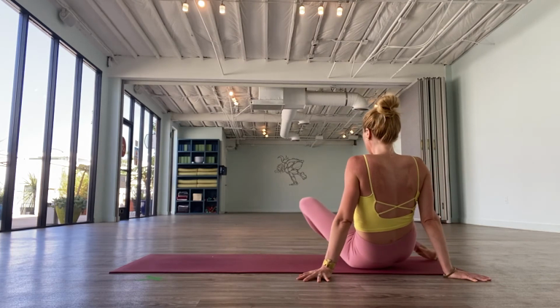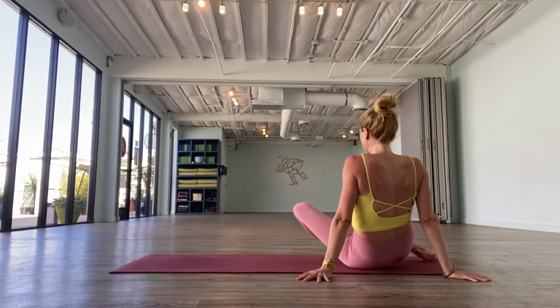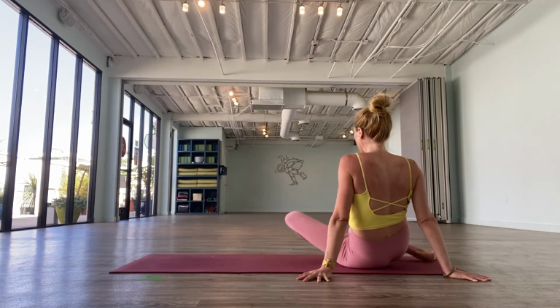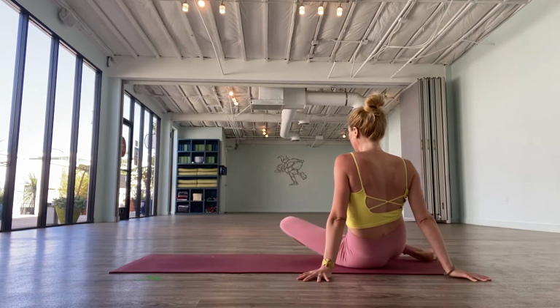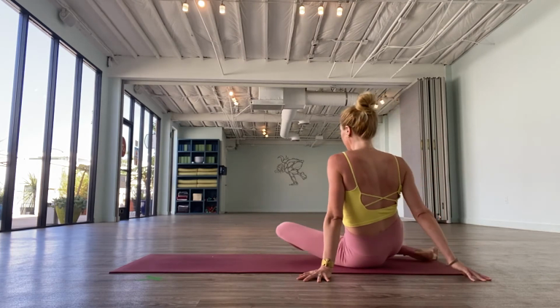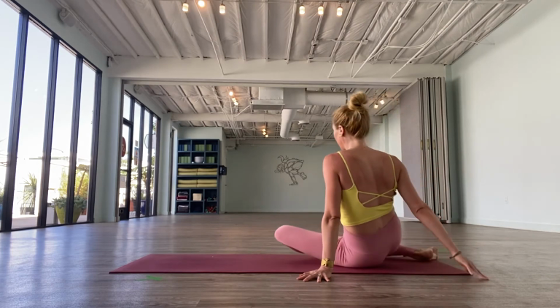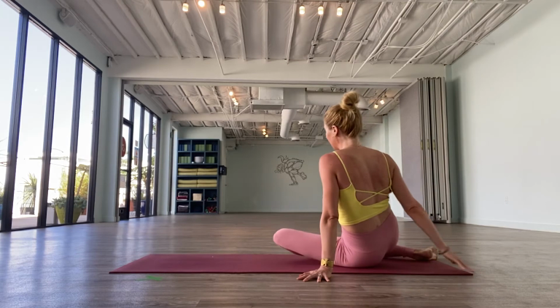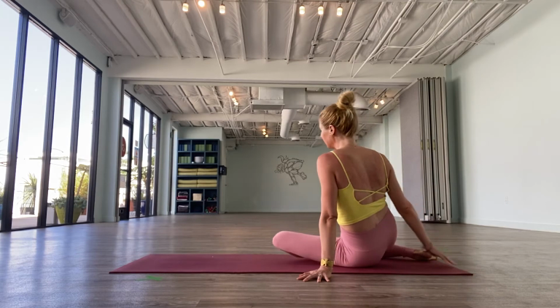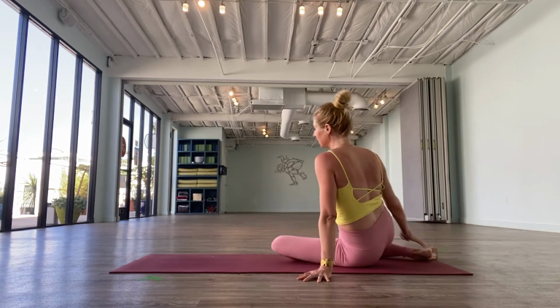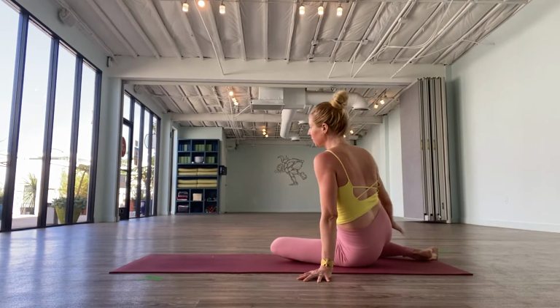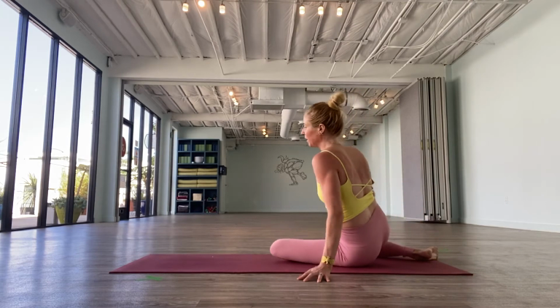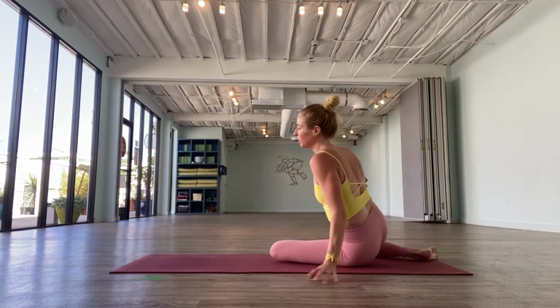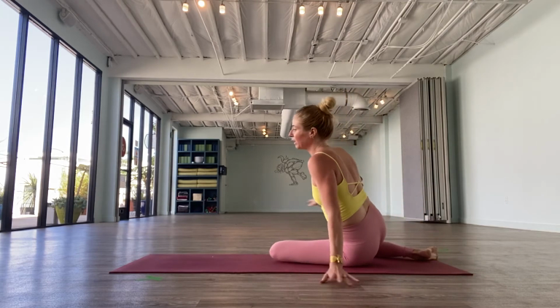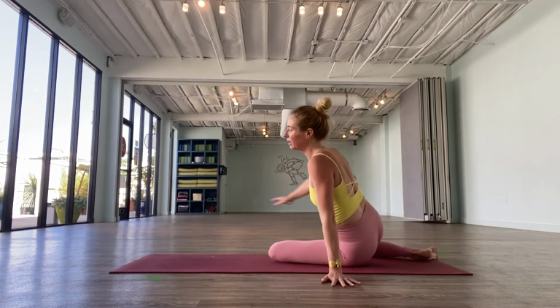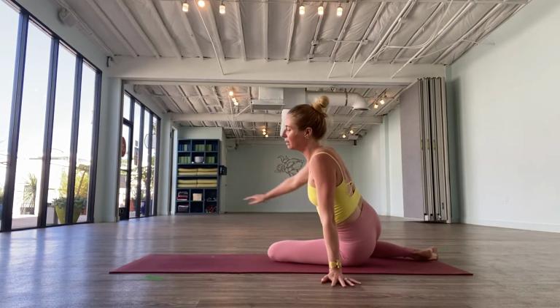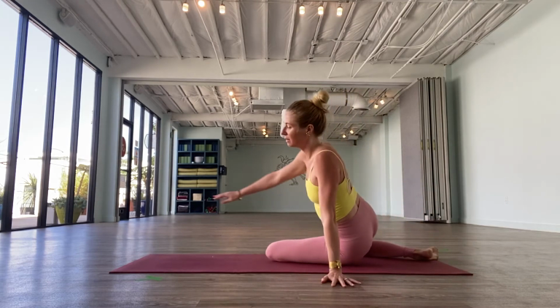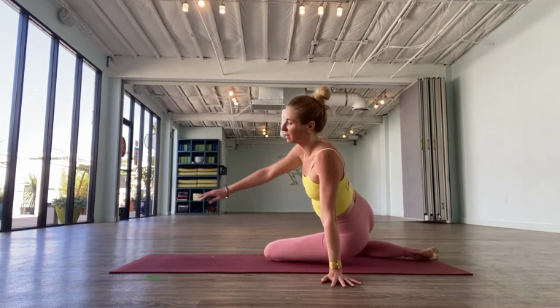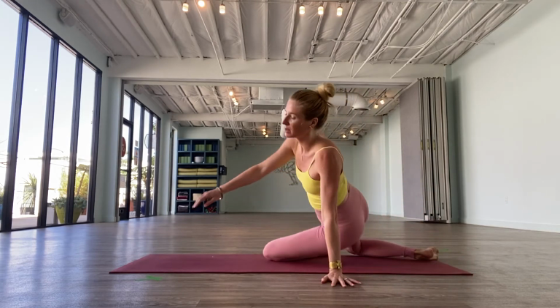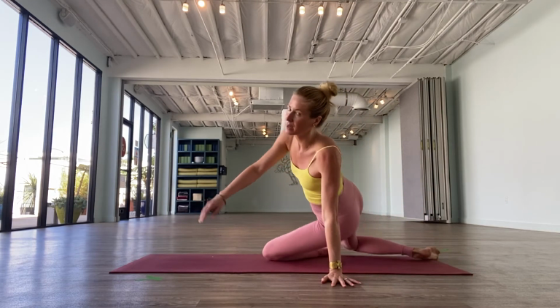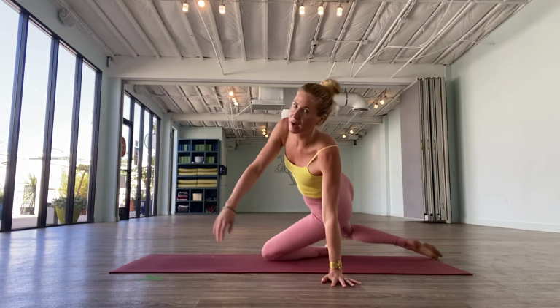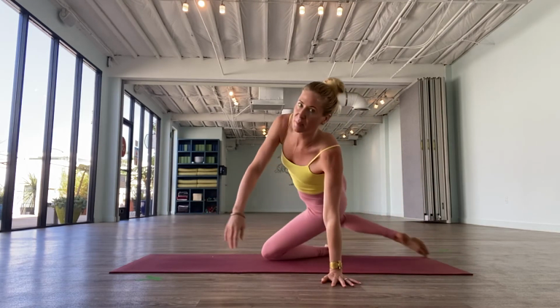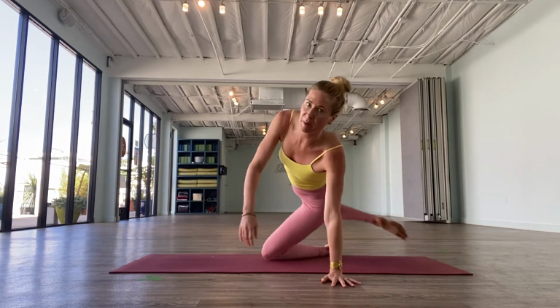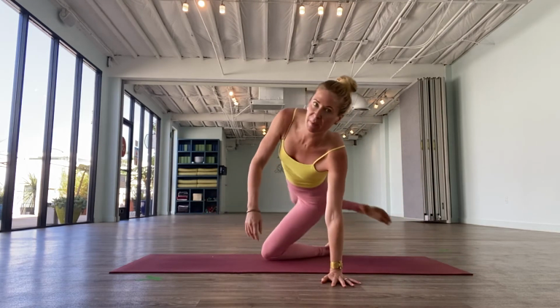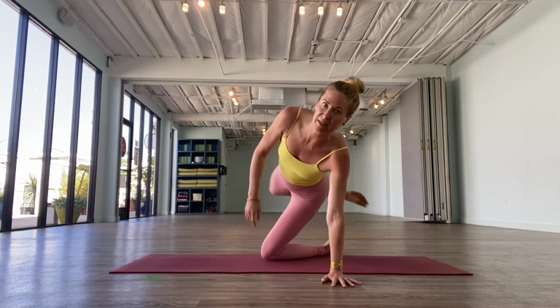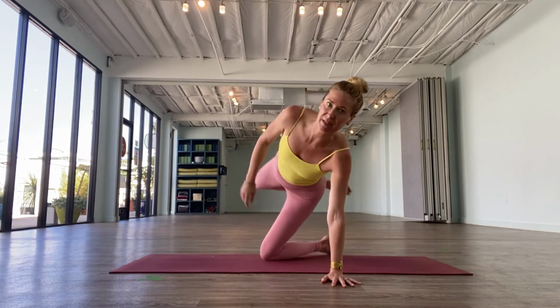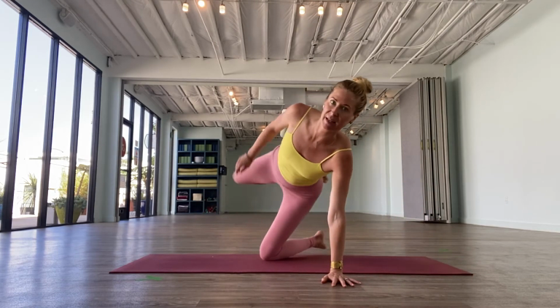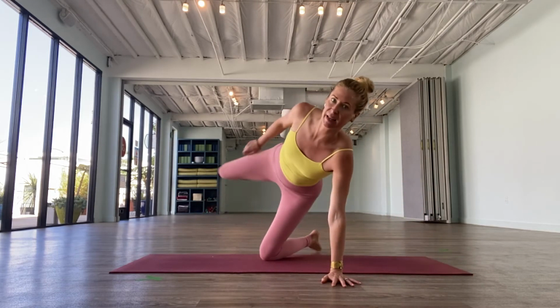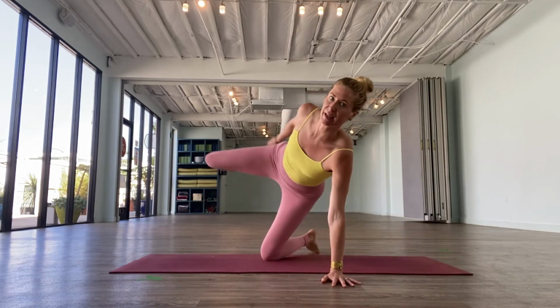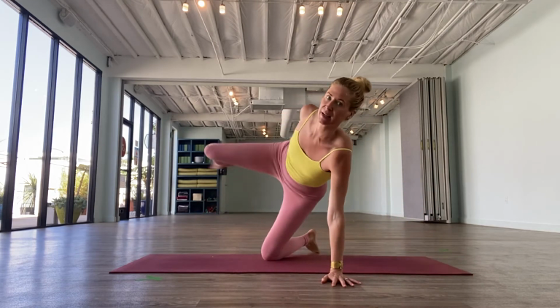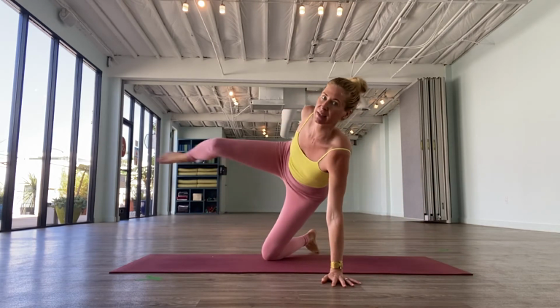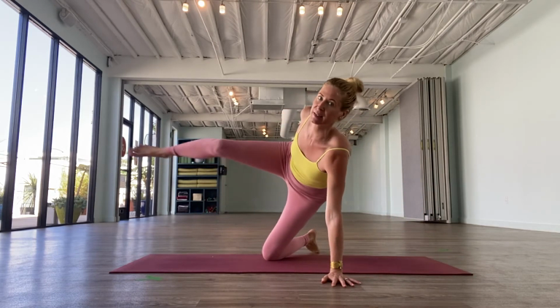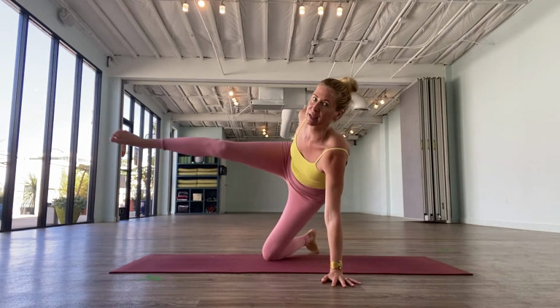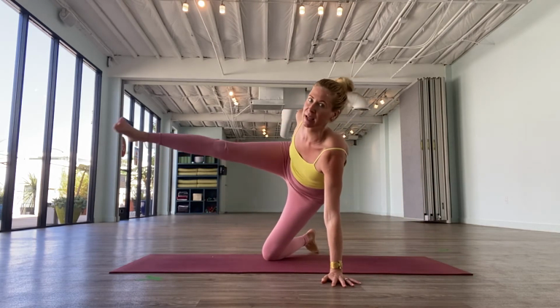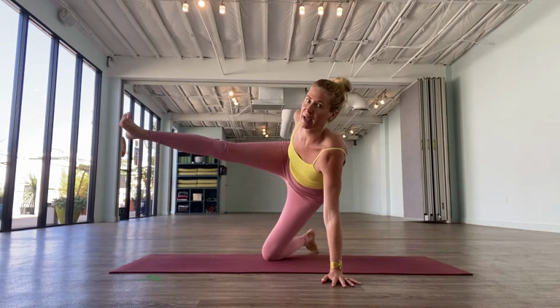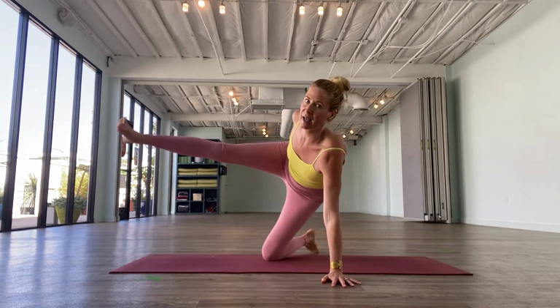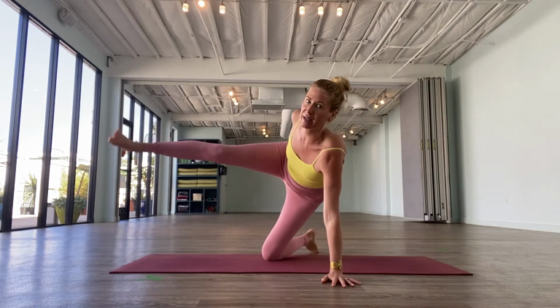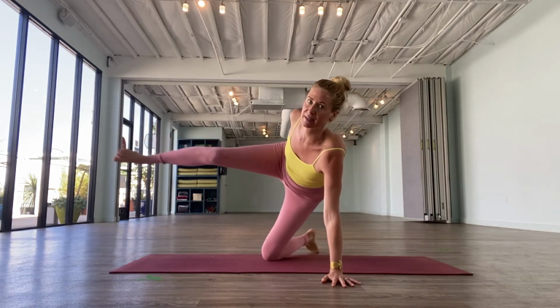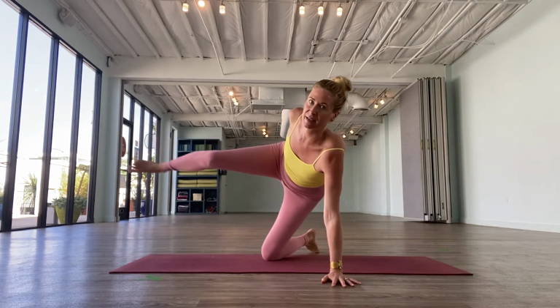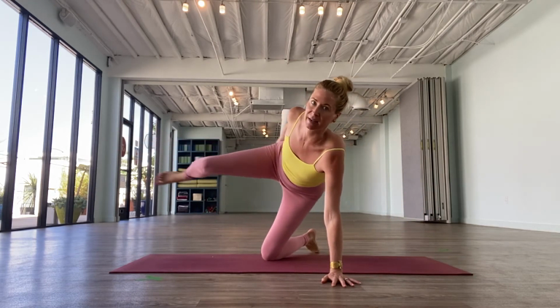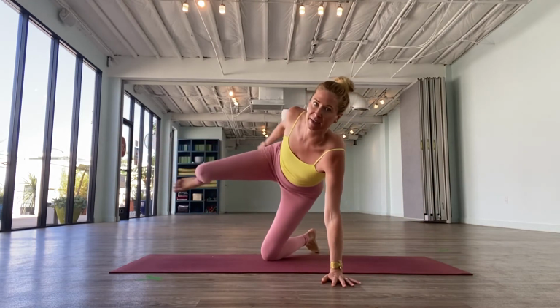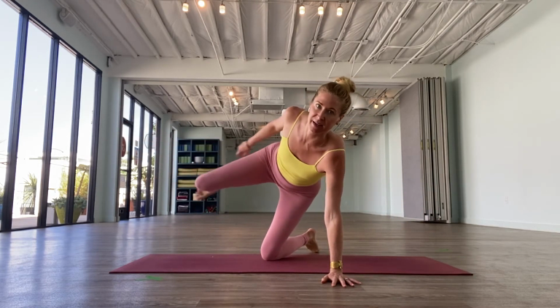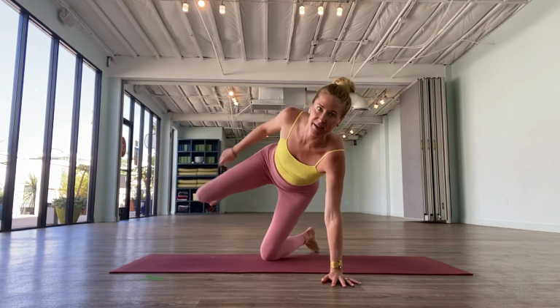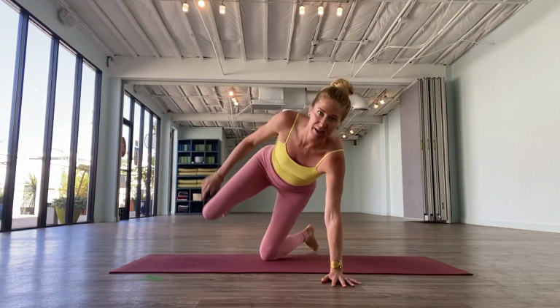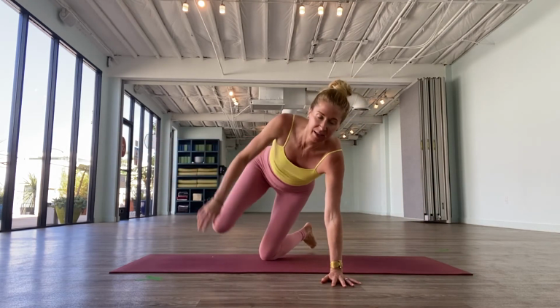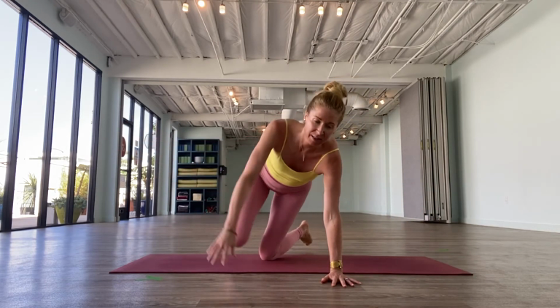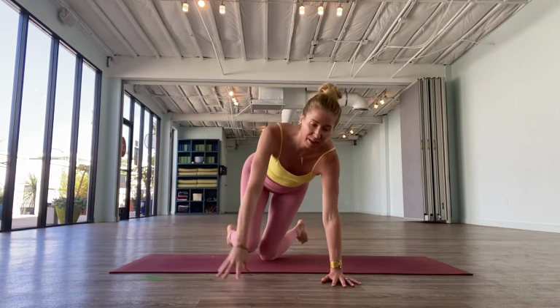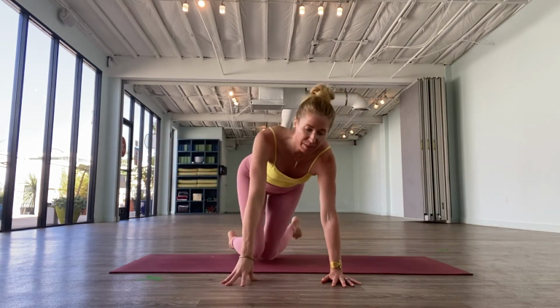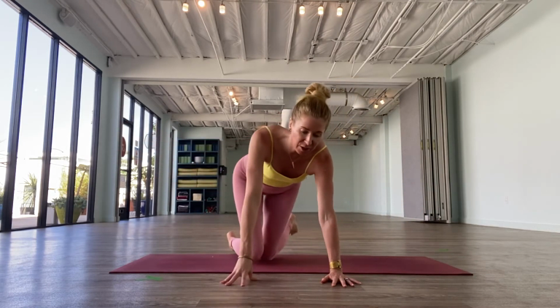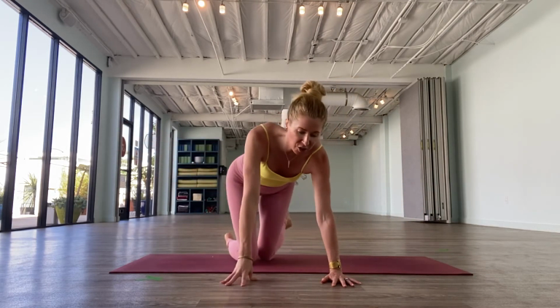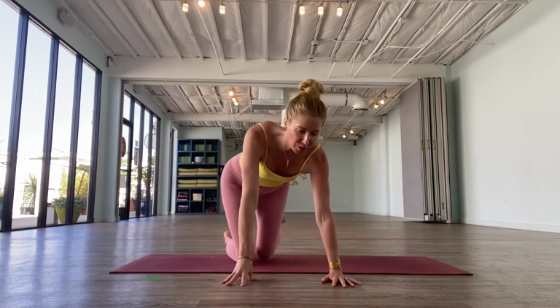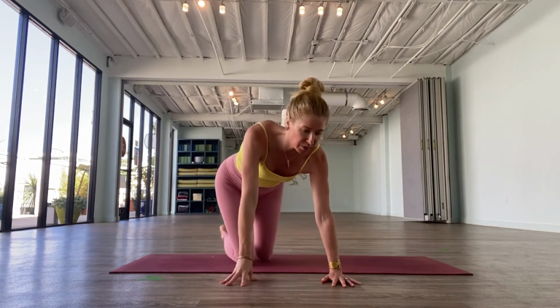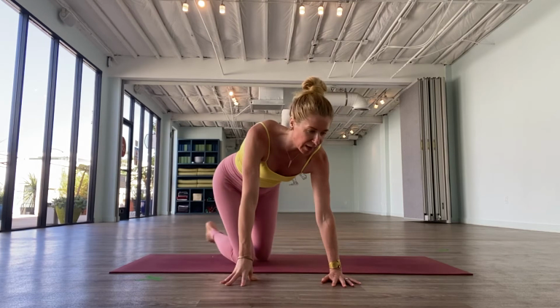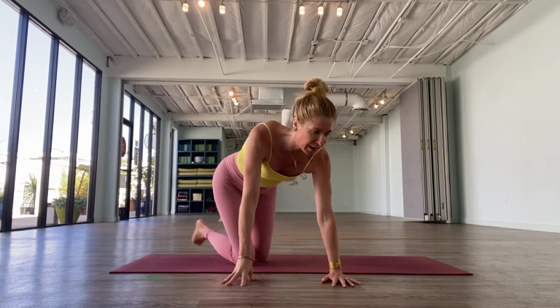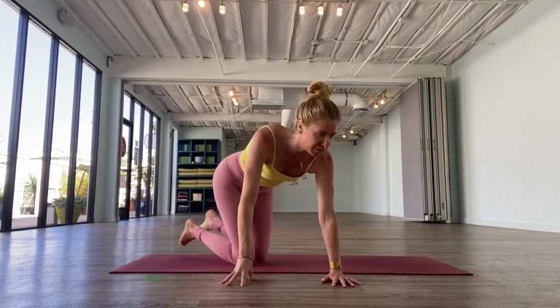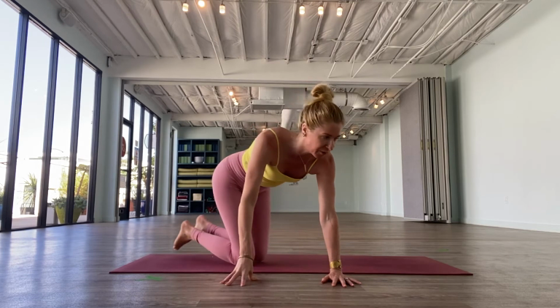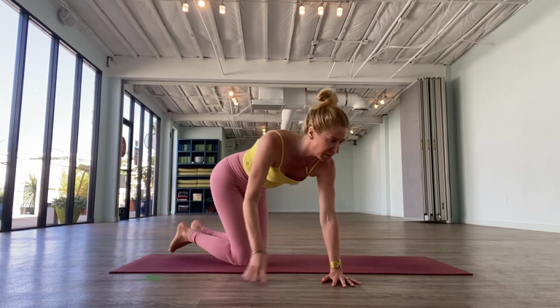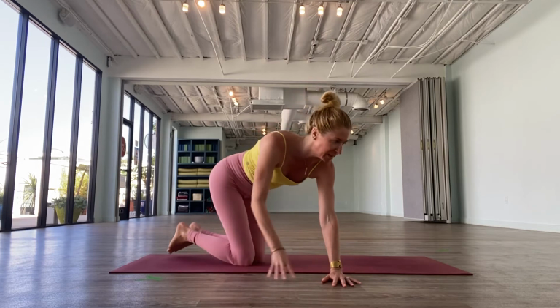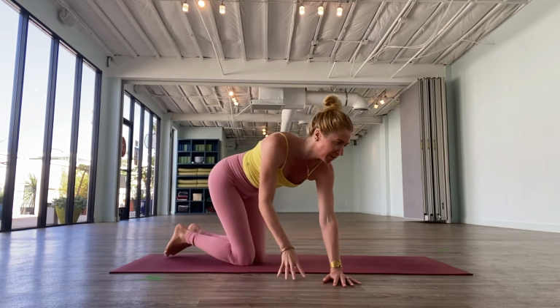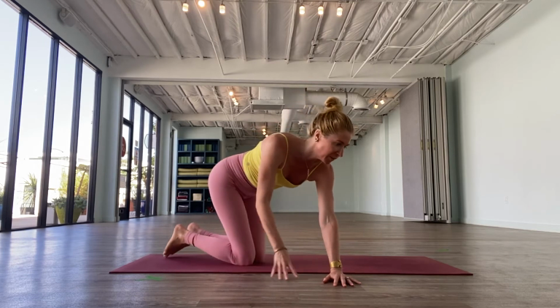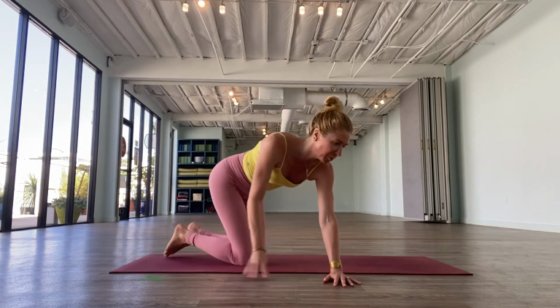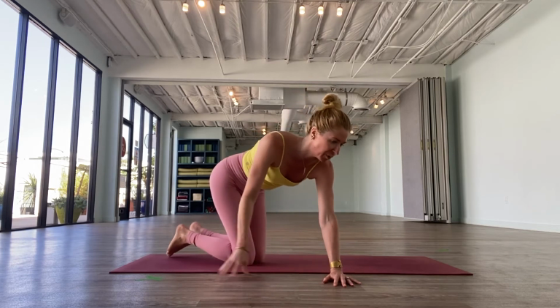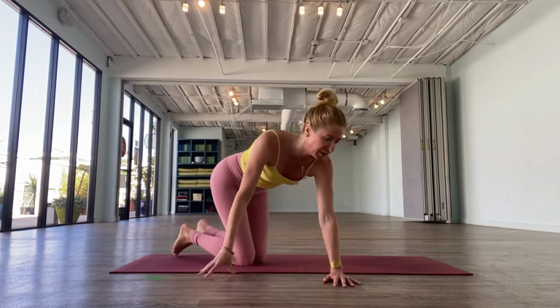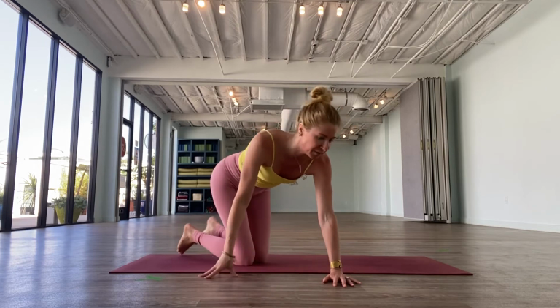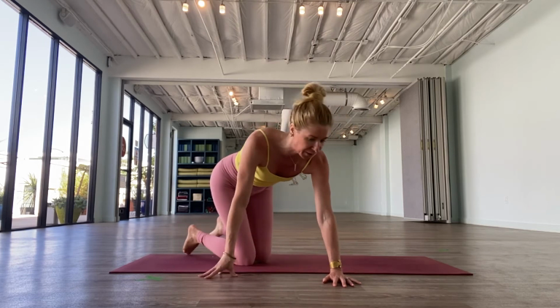Come back to the pinwheel, come up onto the hand, and side kick. Let me show you that from a different point of view.